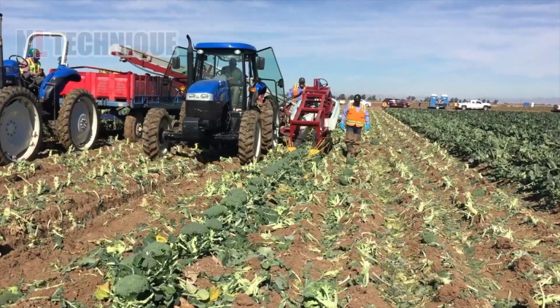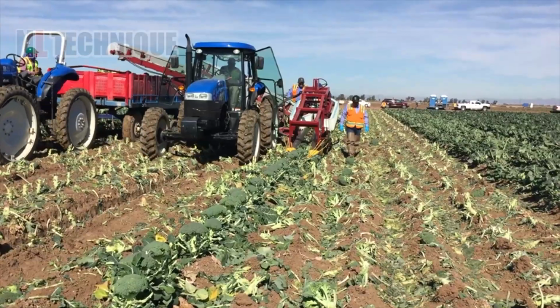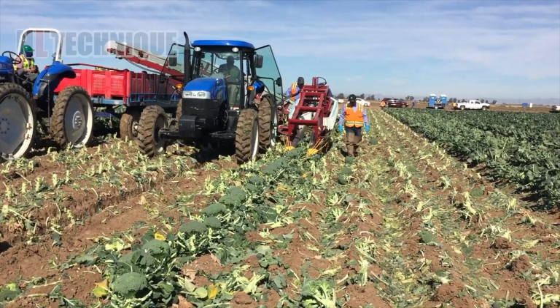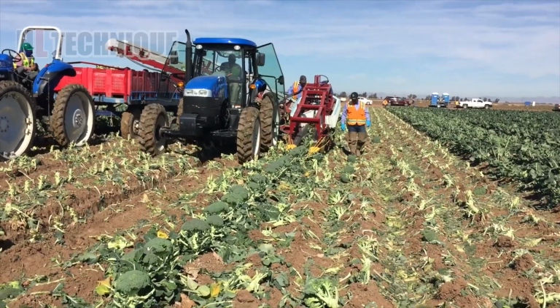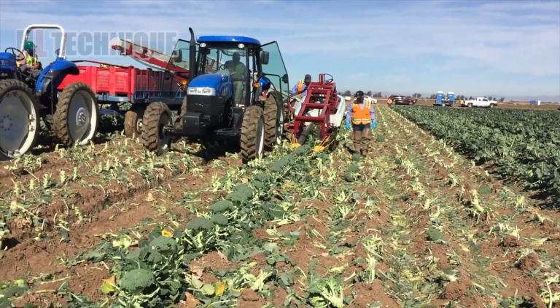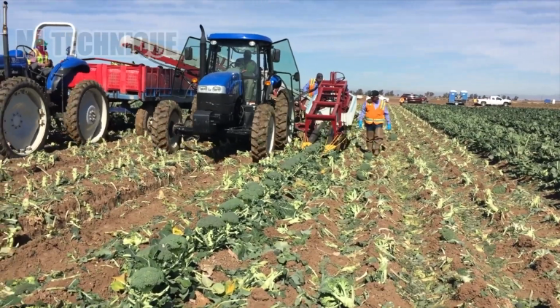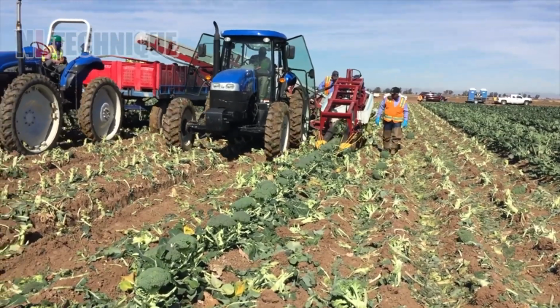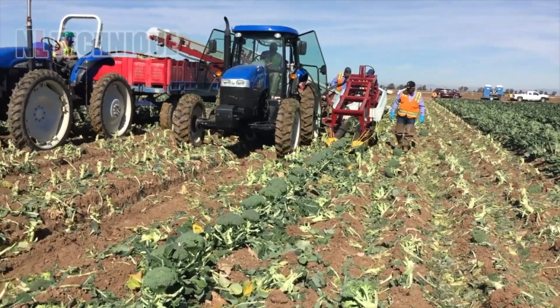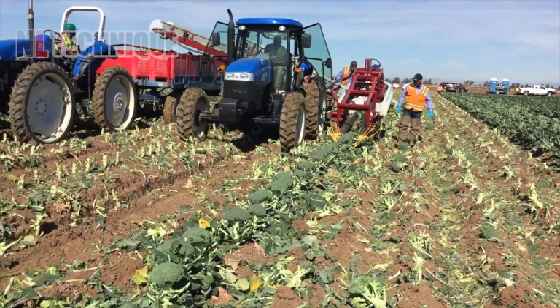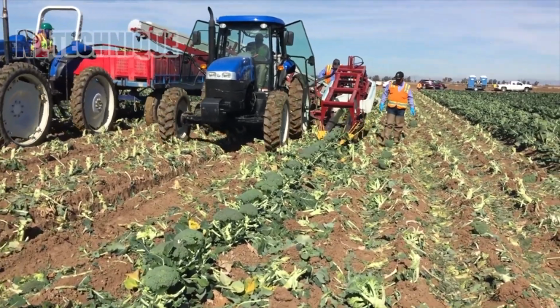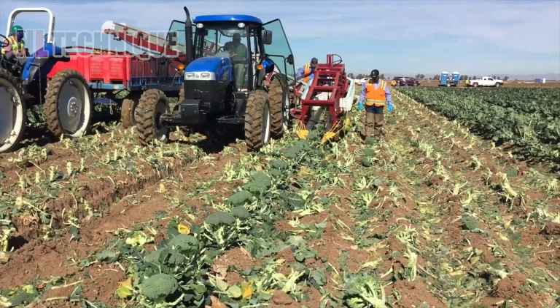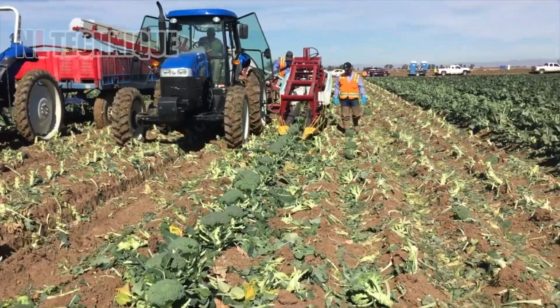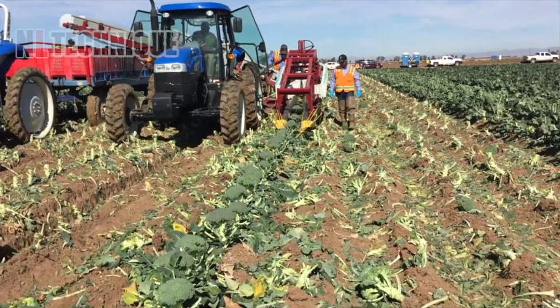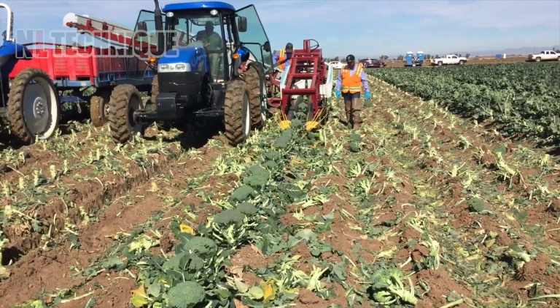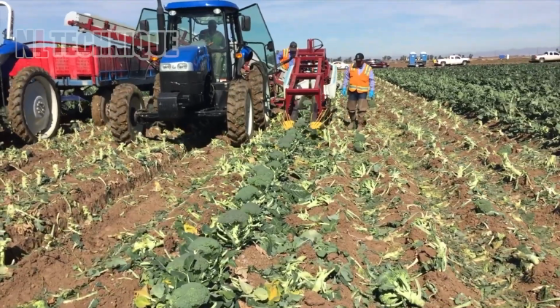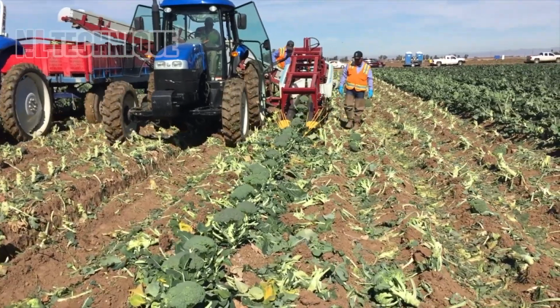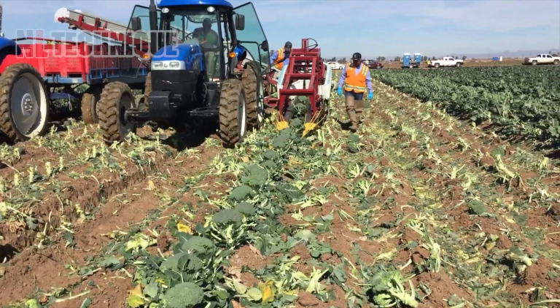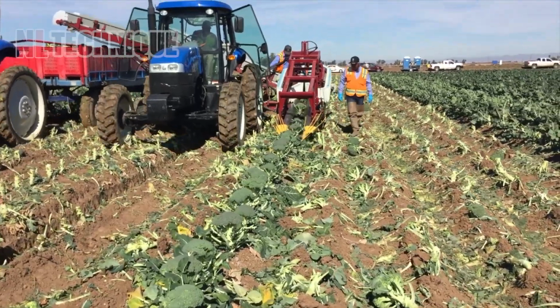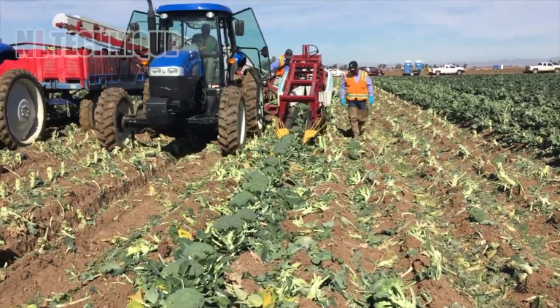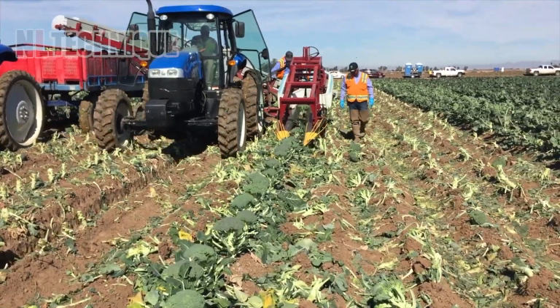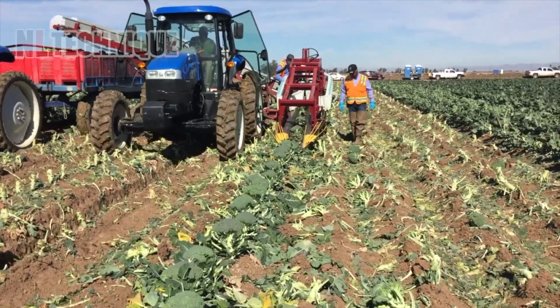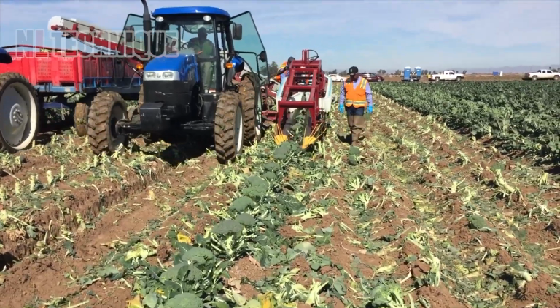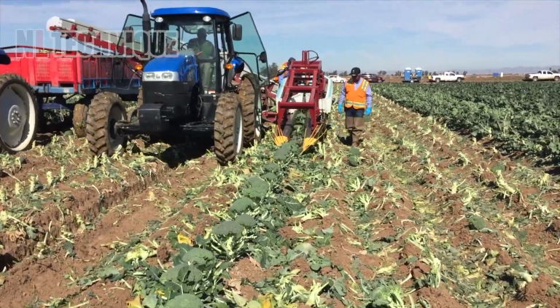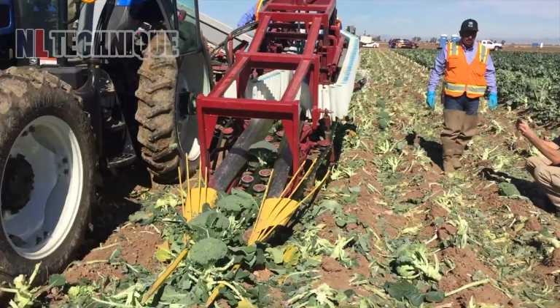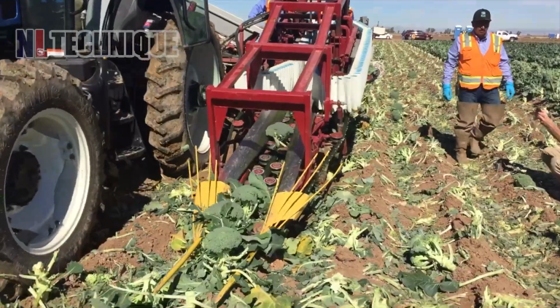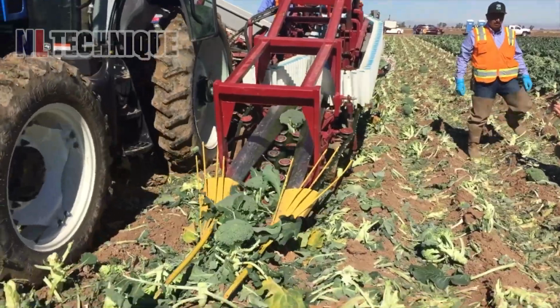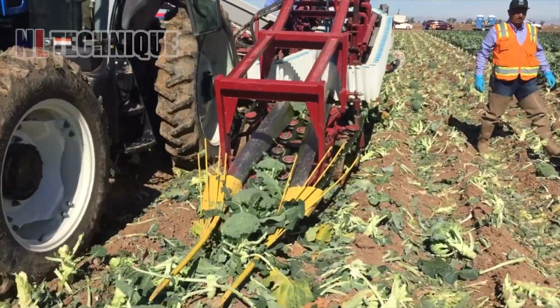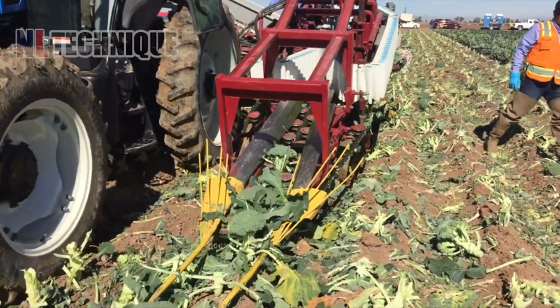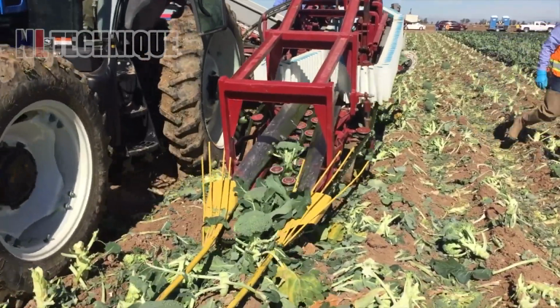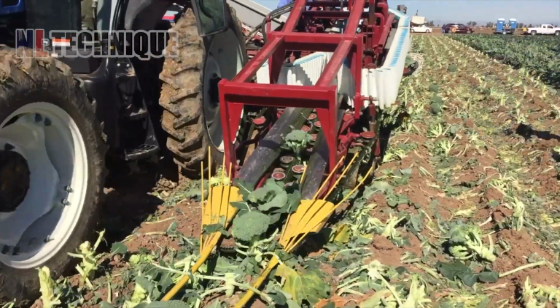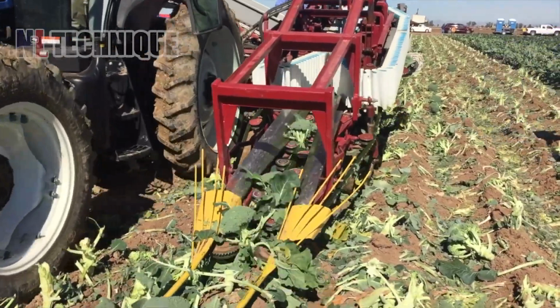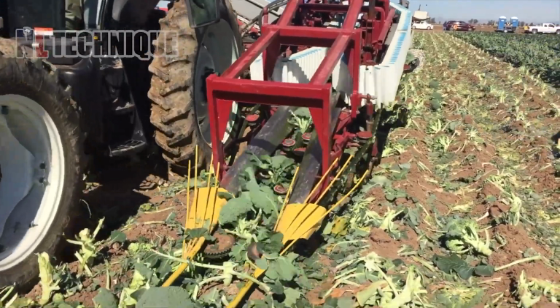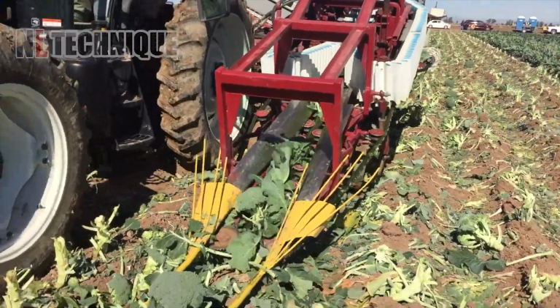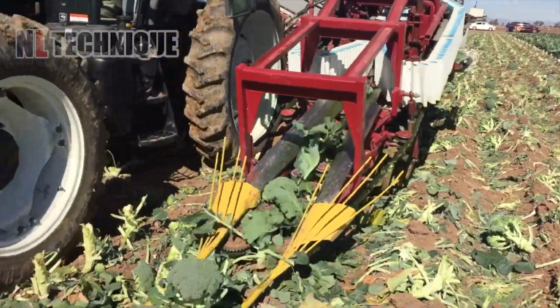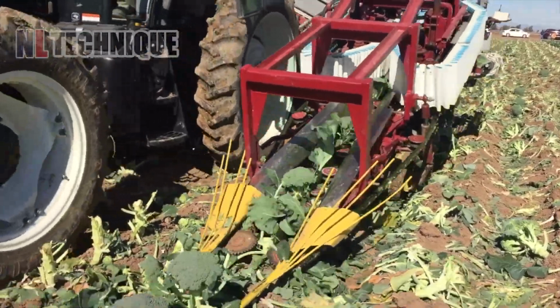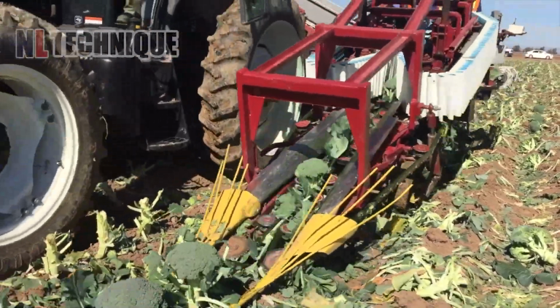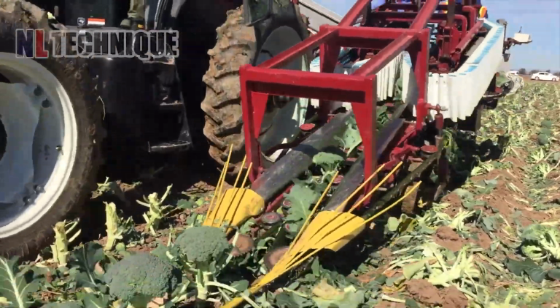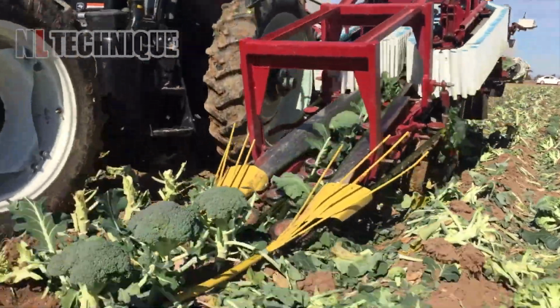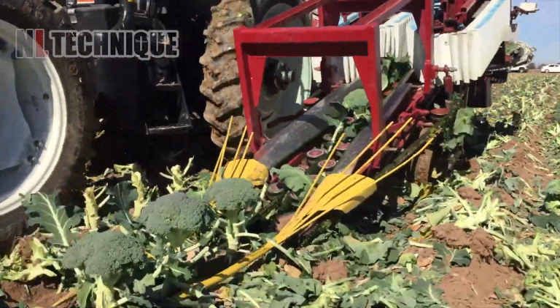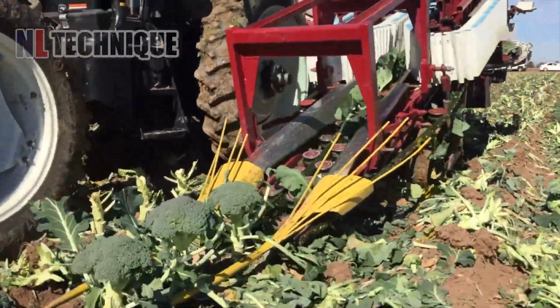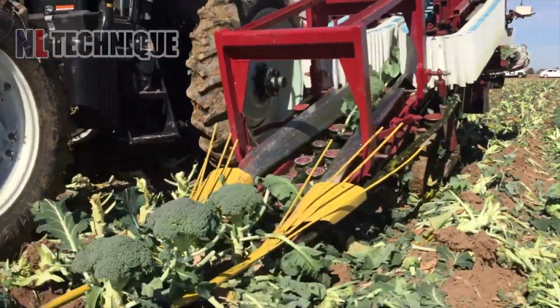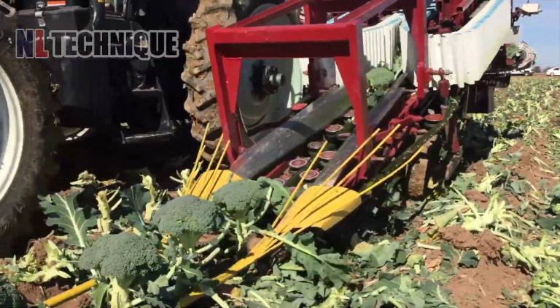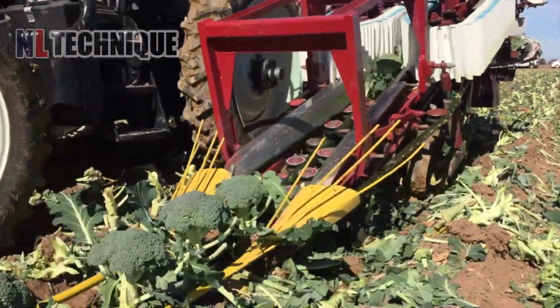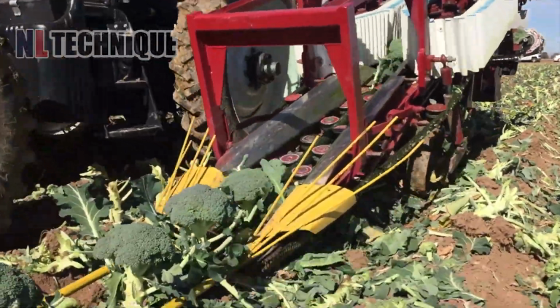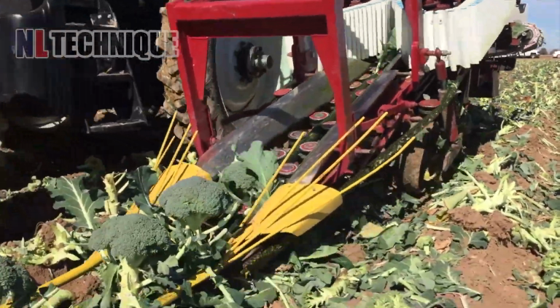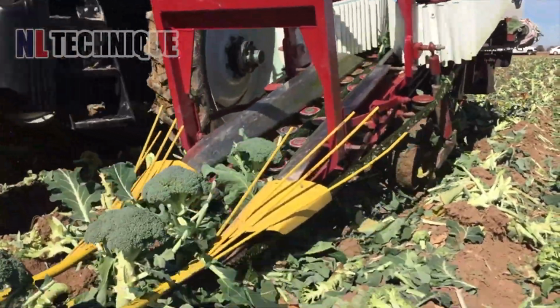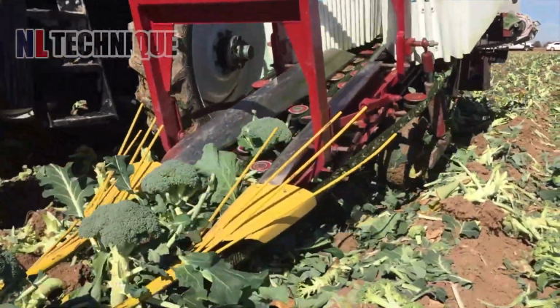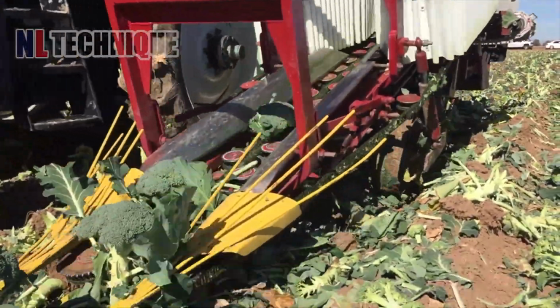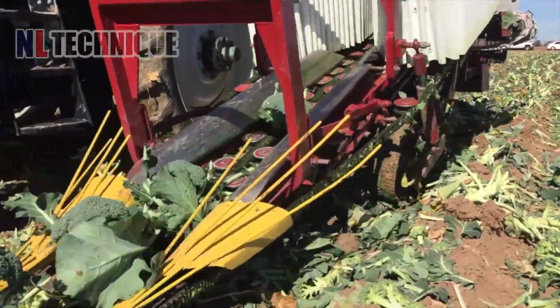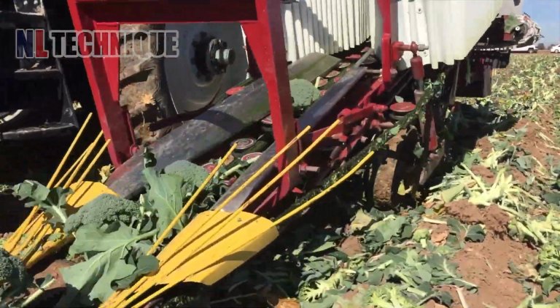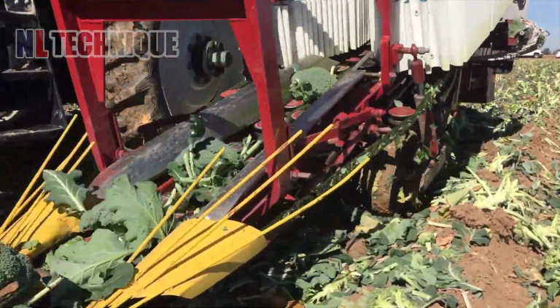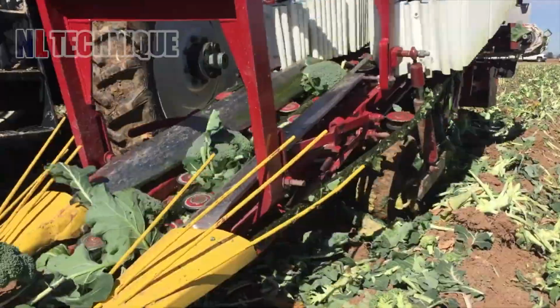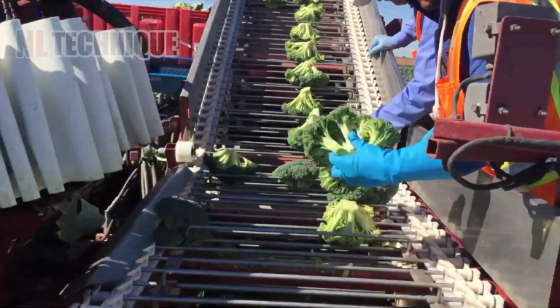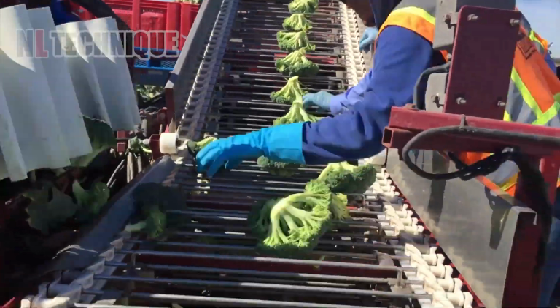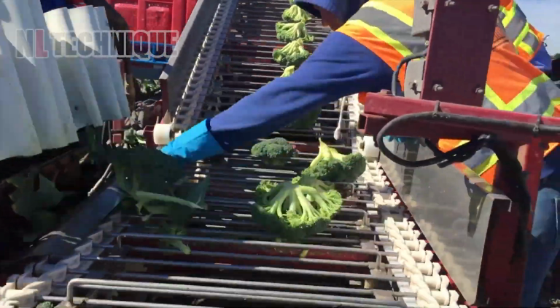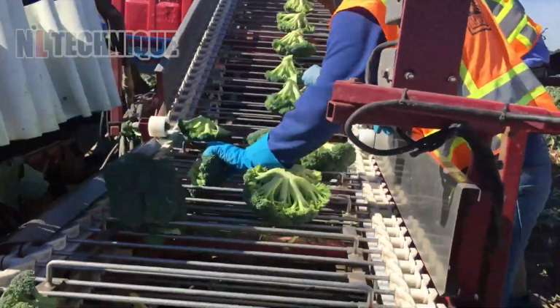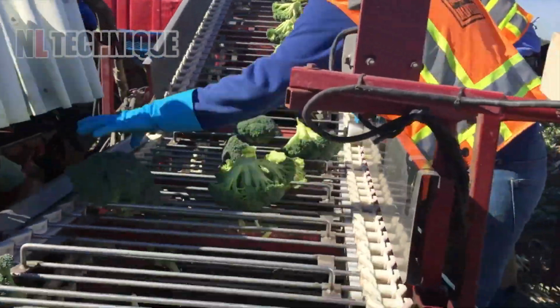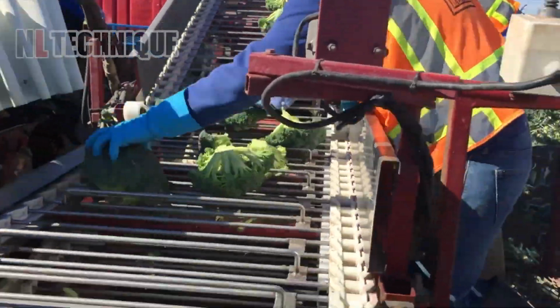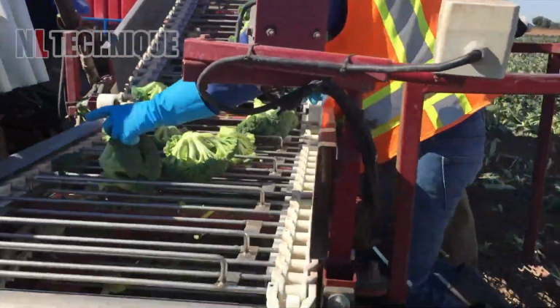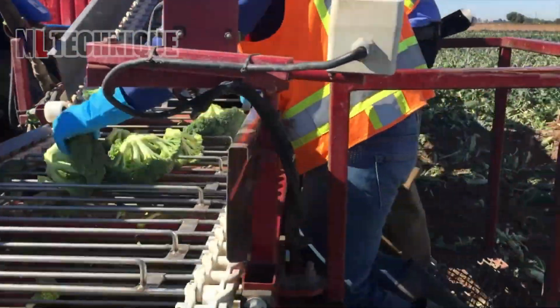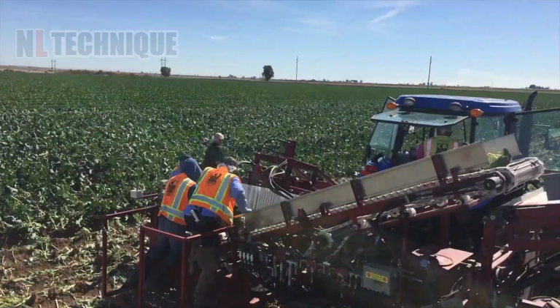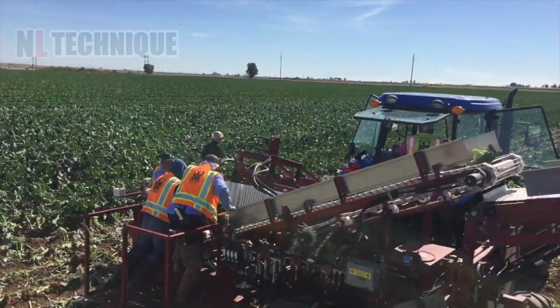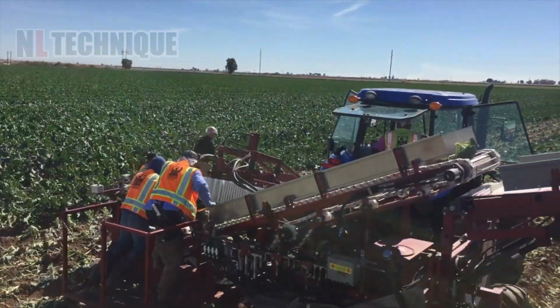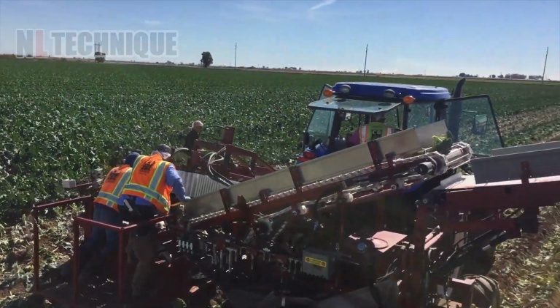This harvester picks up the broccoli, cuts all roots off, peels the outer leaves, and here comes fresh broccoli ready for consumption.